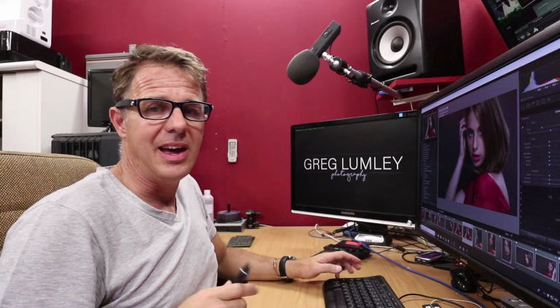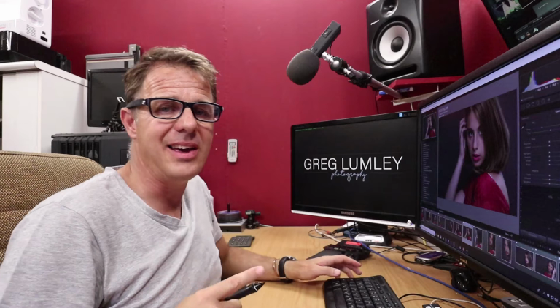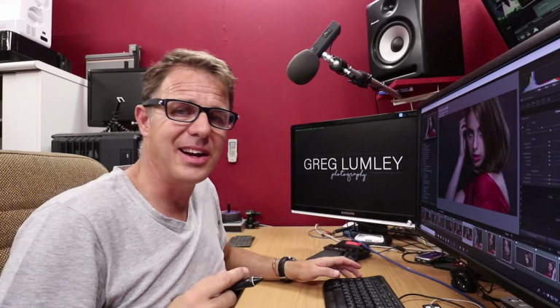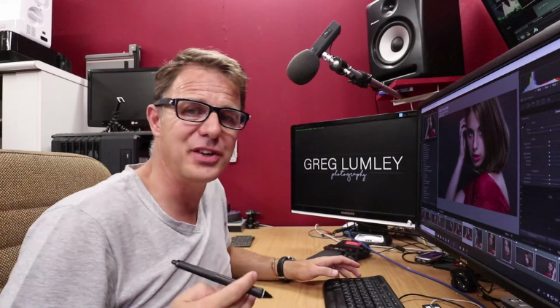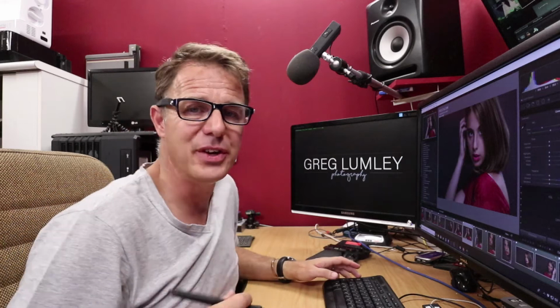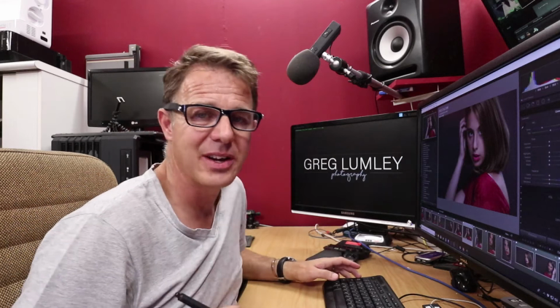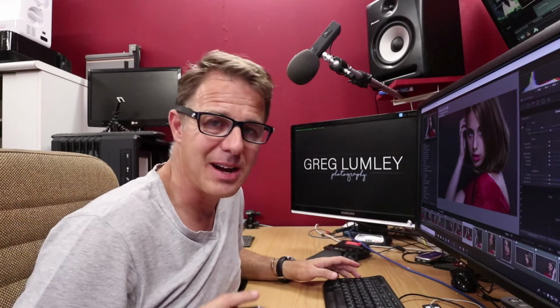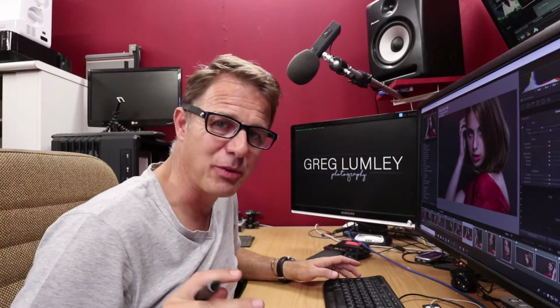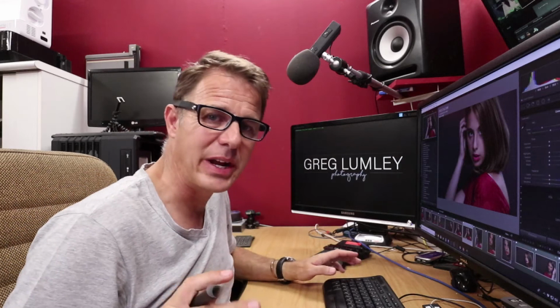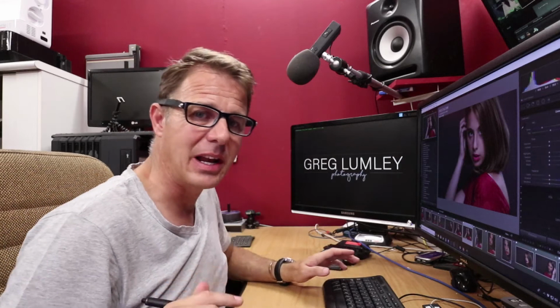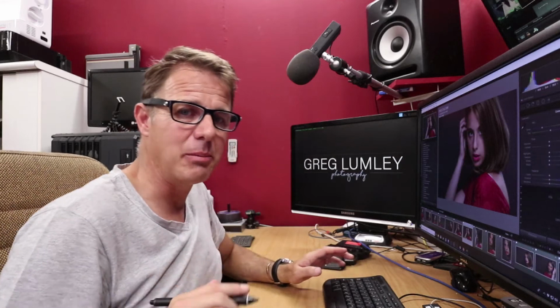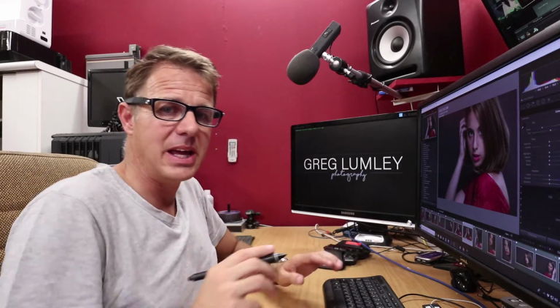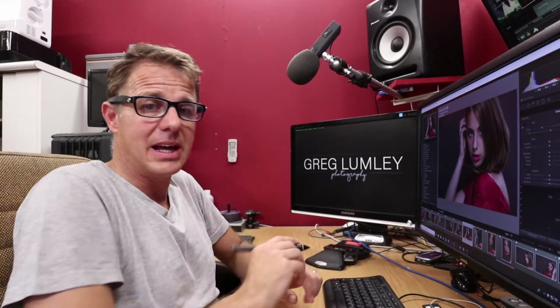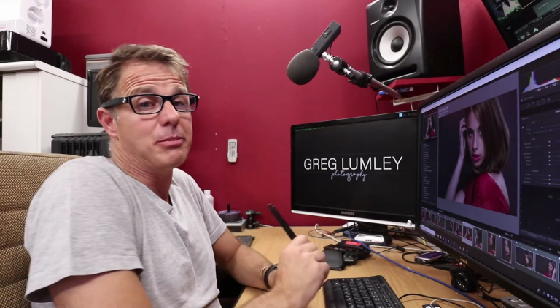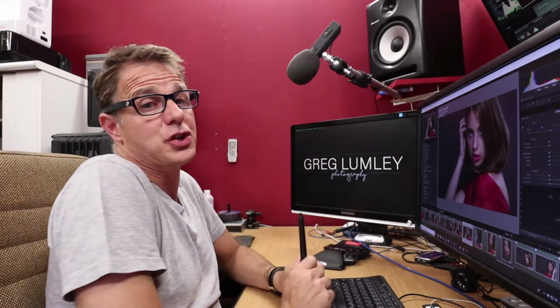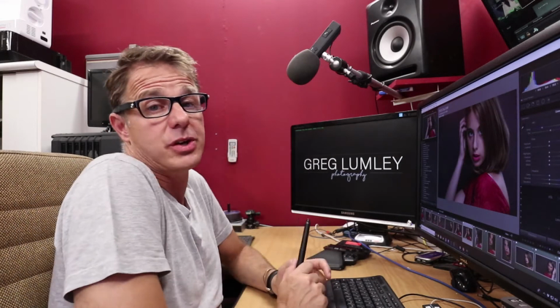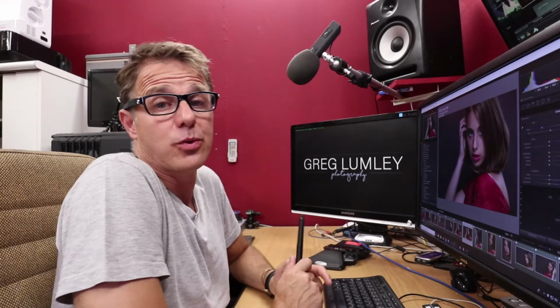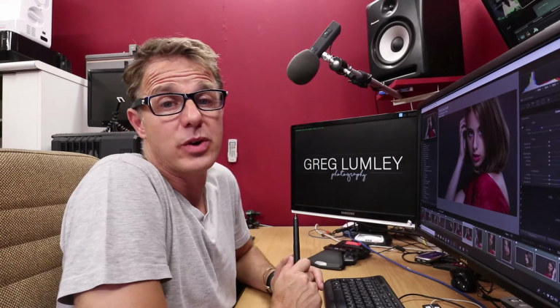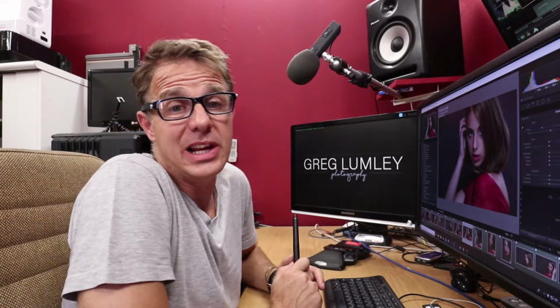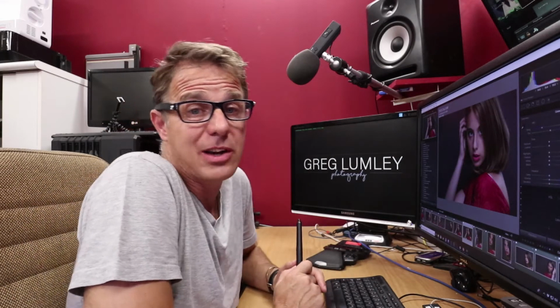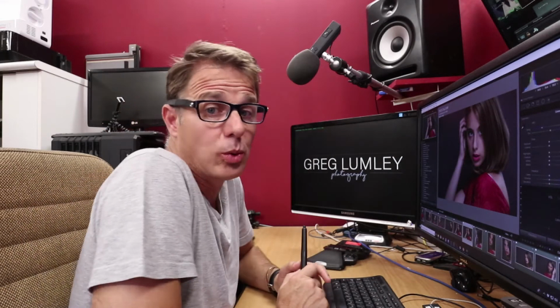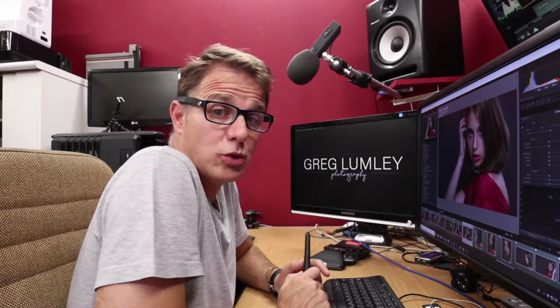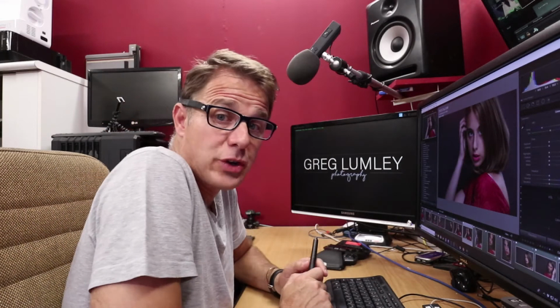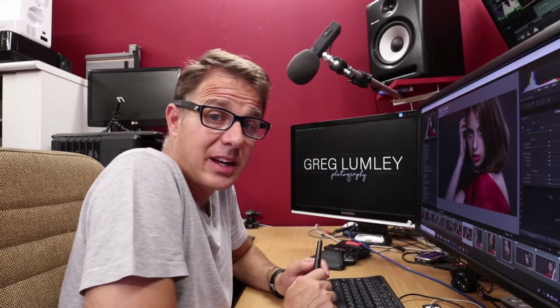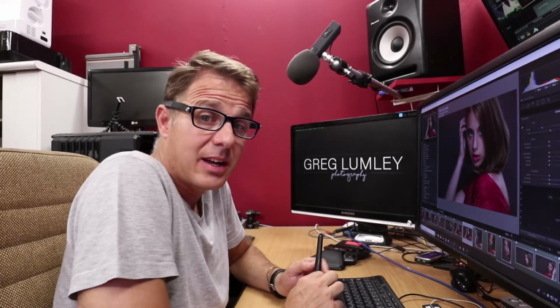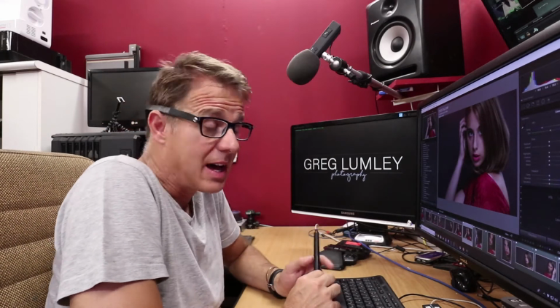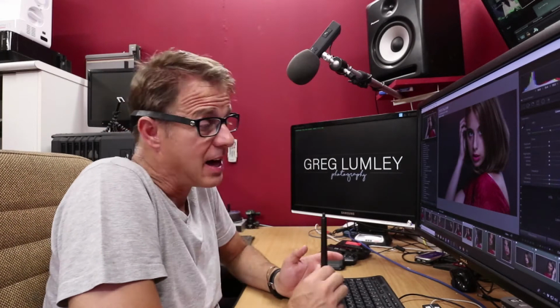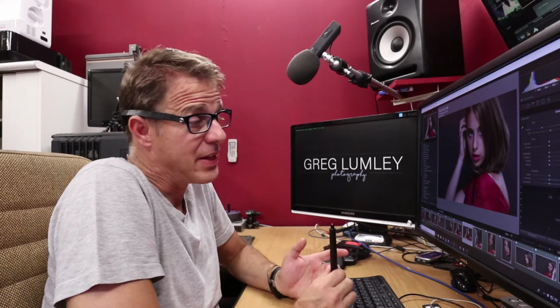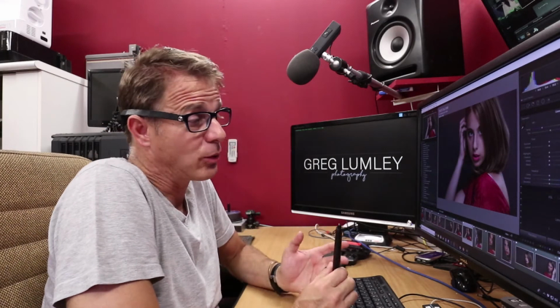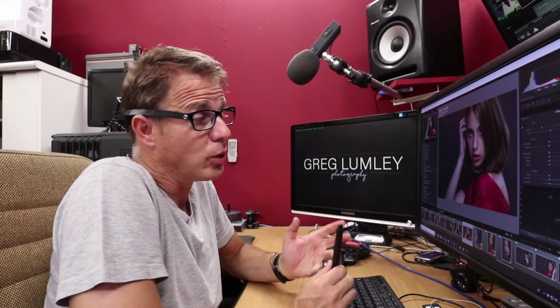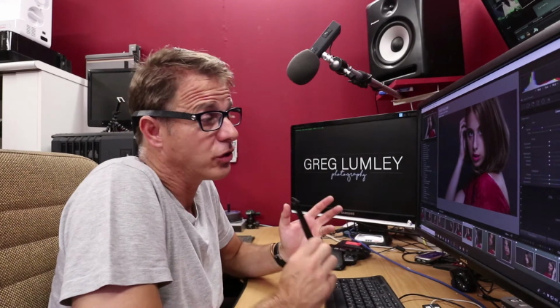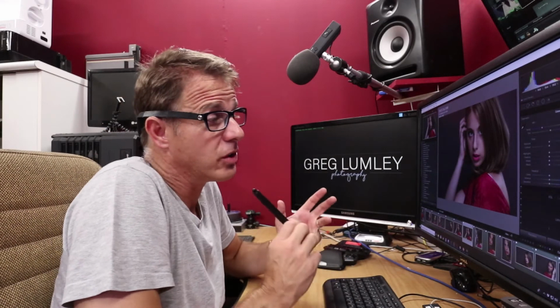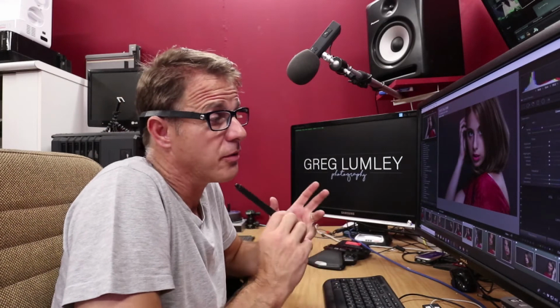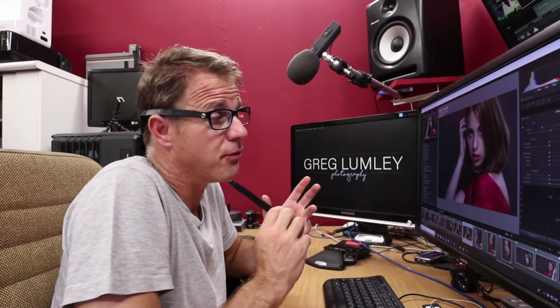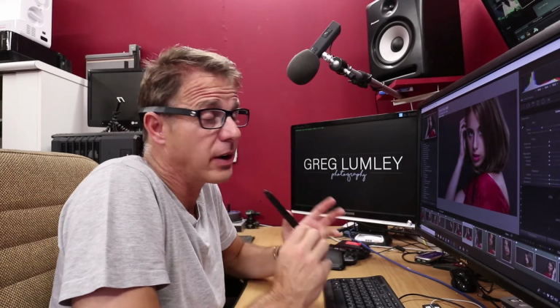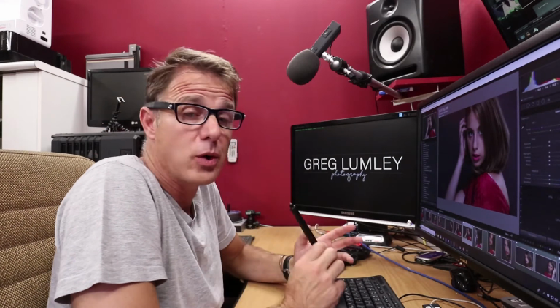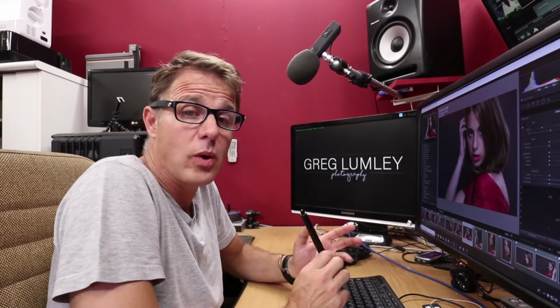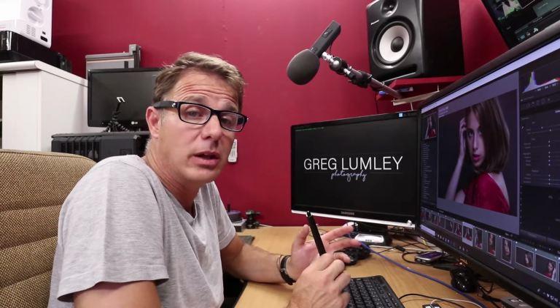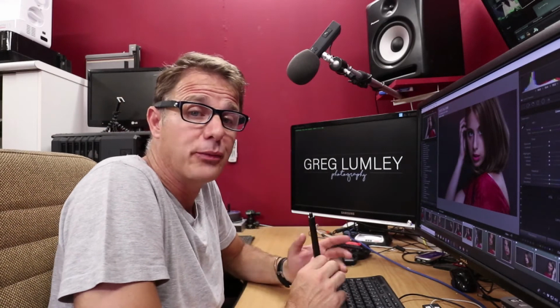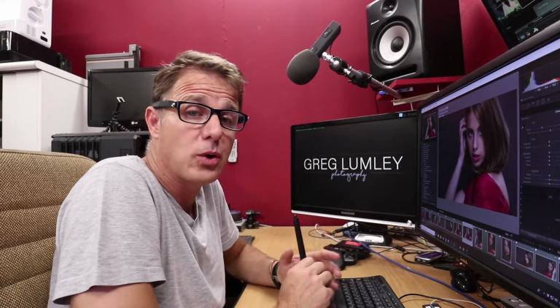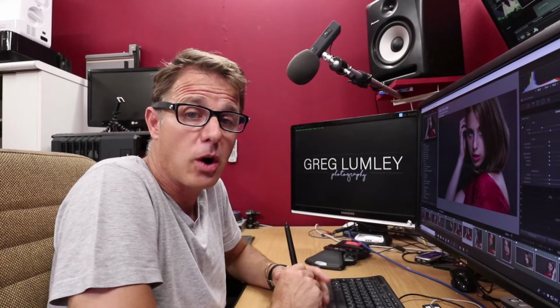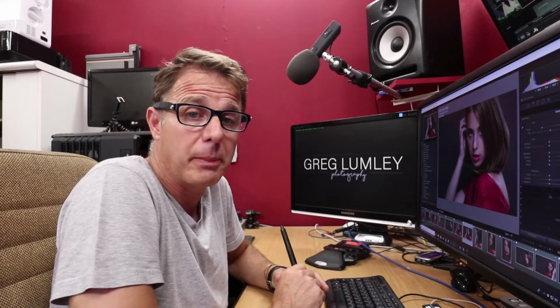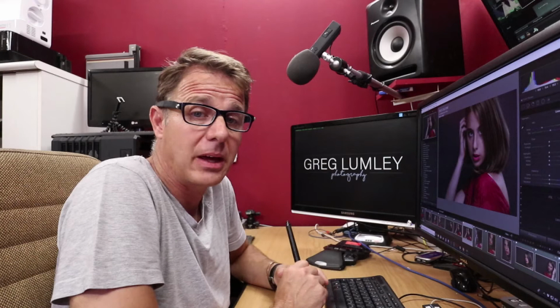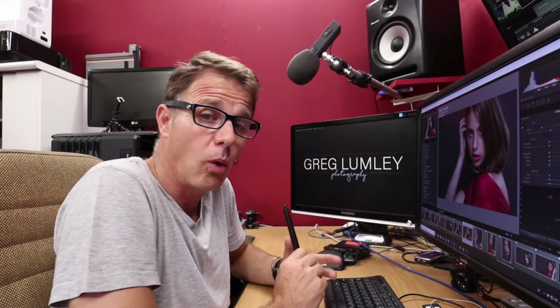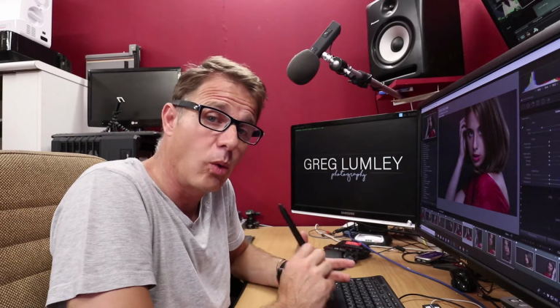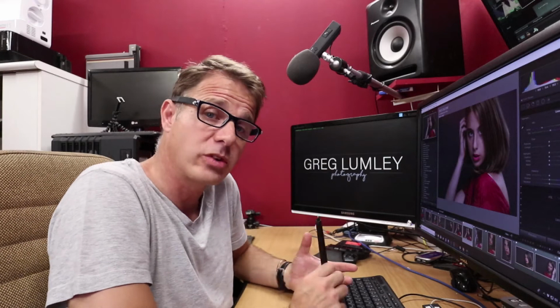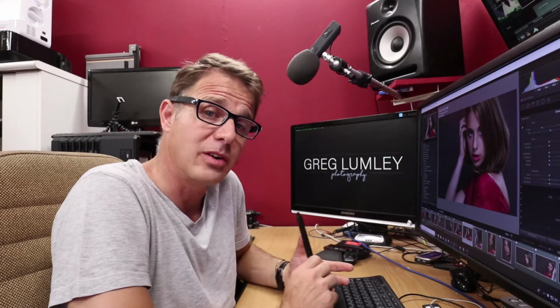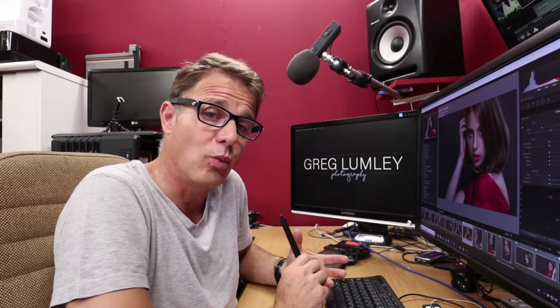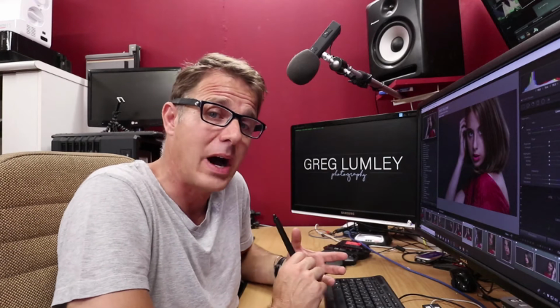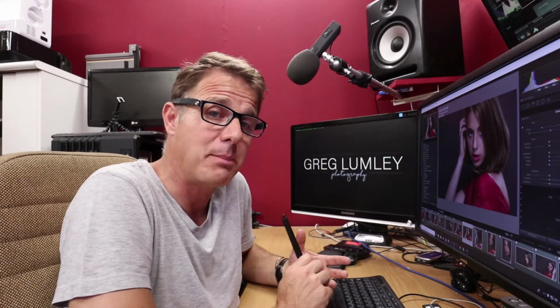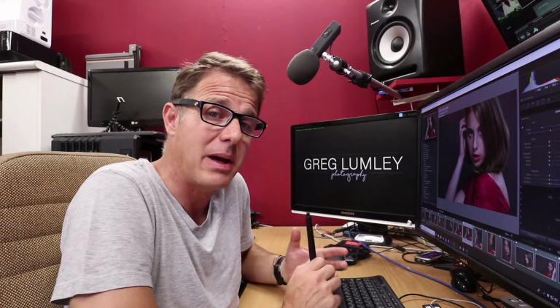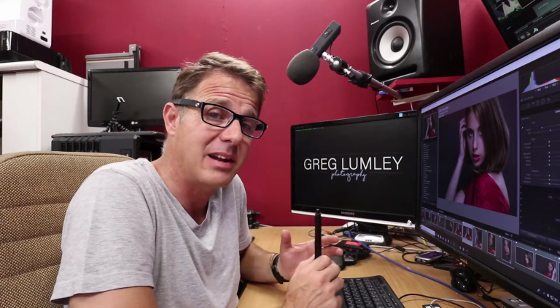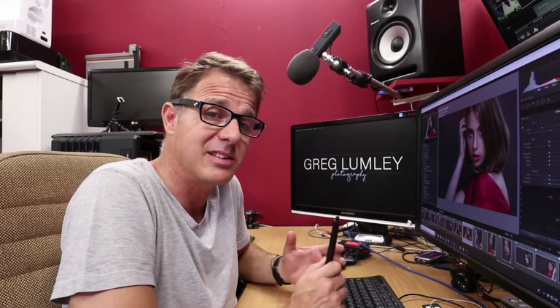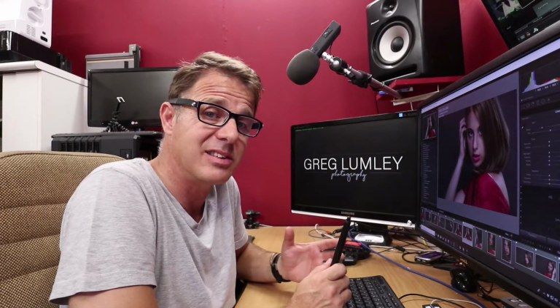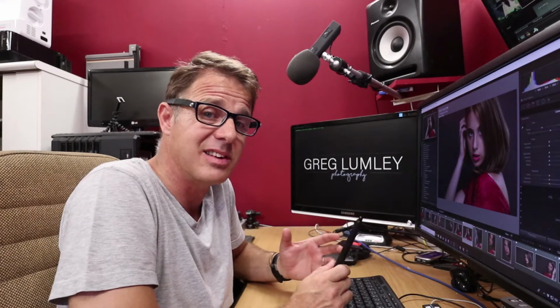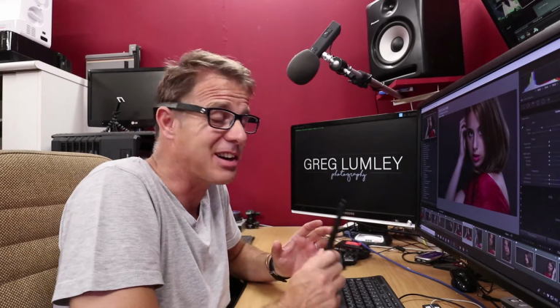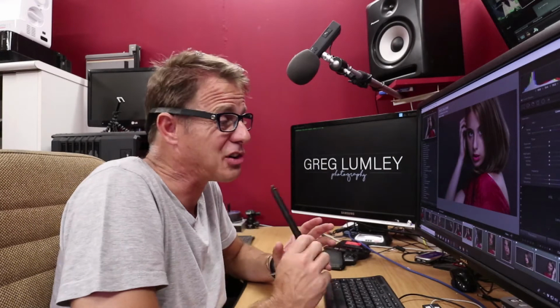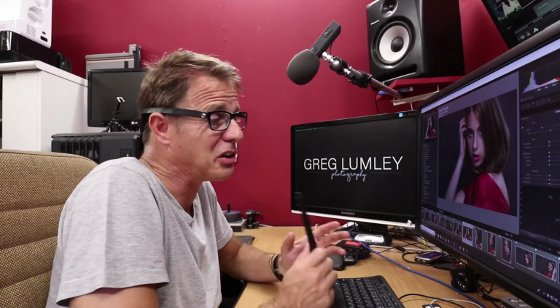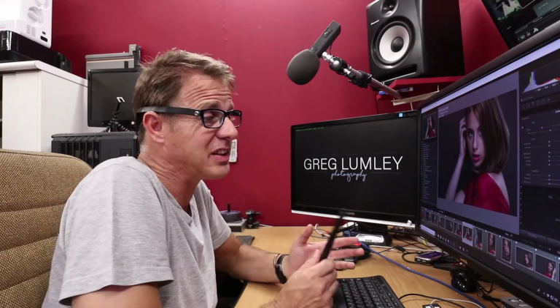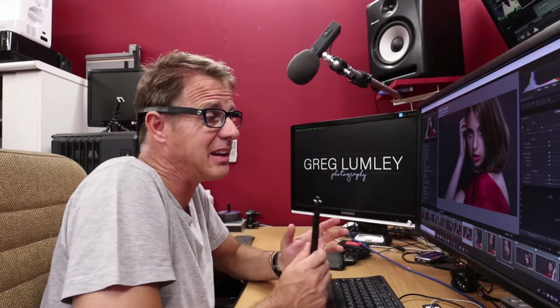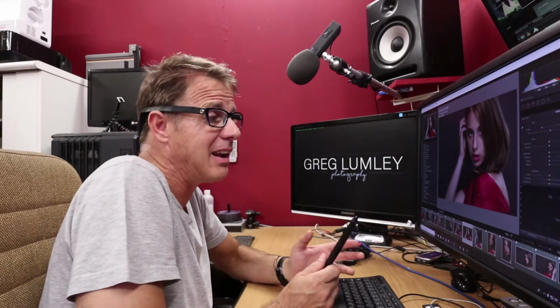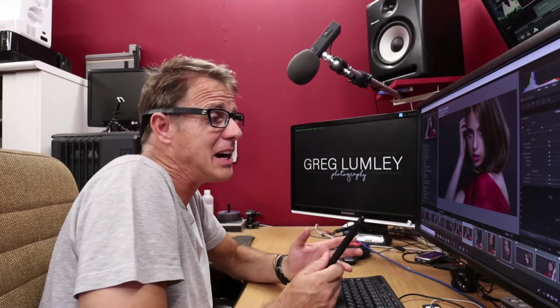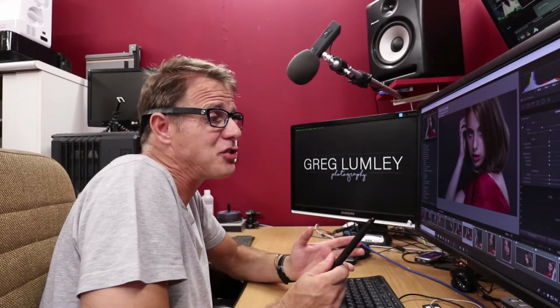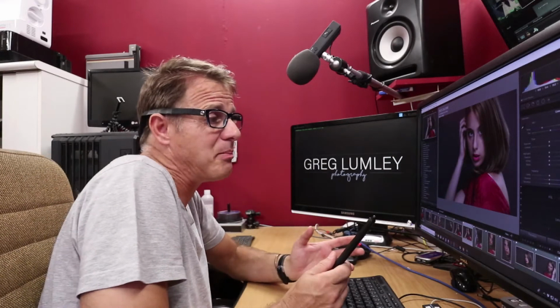Hey, how you doing? I'm Greg Lumley and I'm going to show you a really cool trick that works very well for copying auto white balances across in Lightroom.